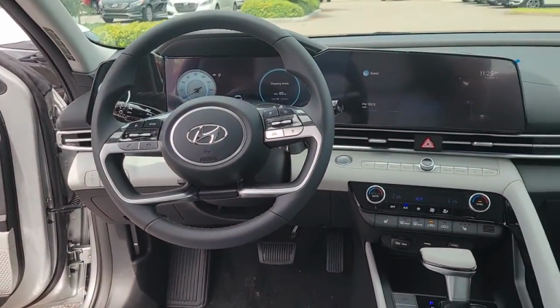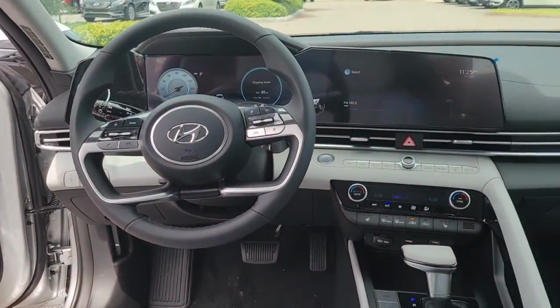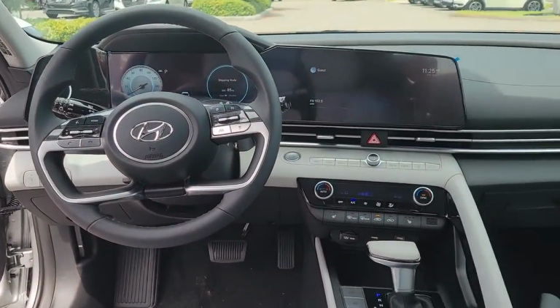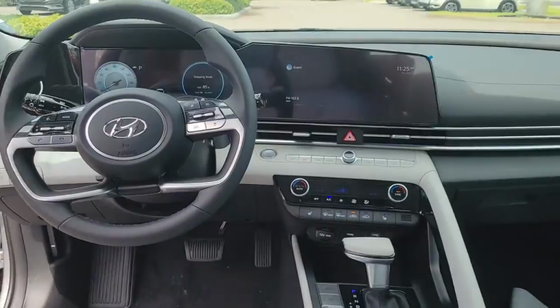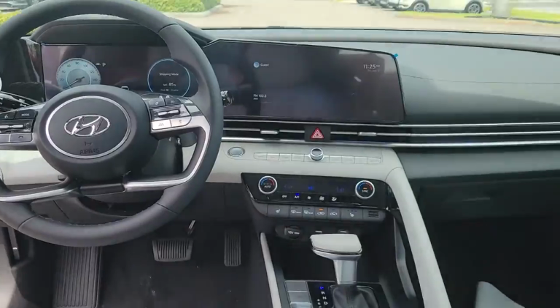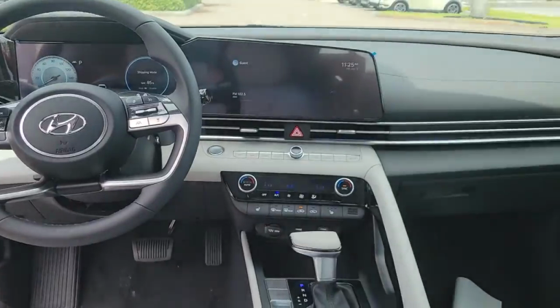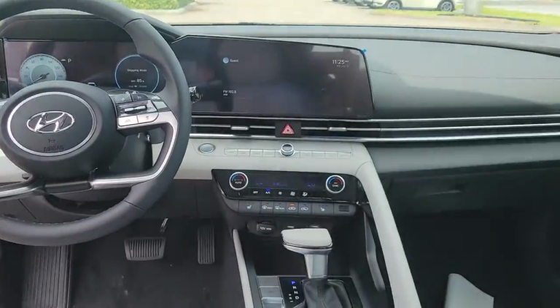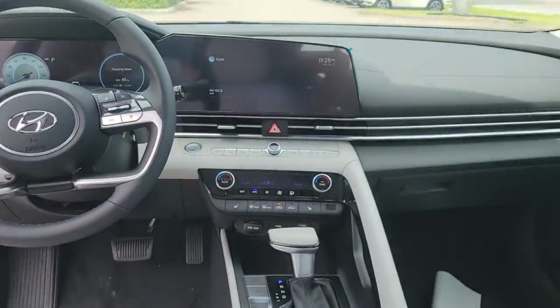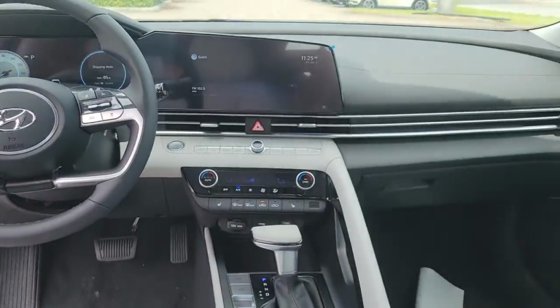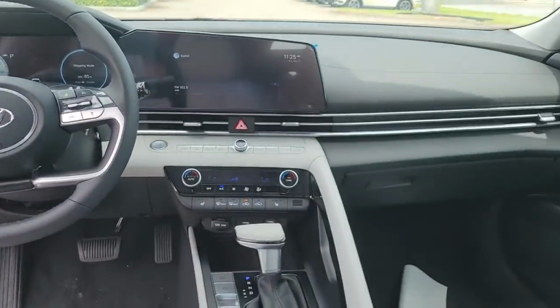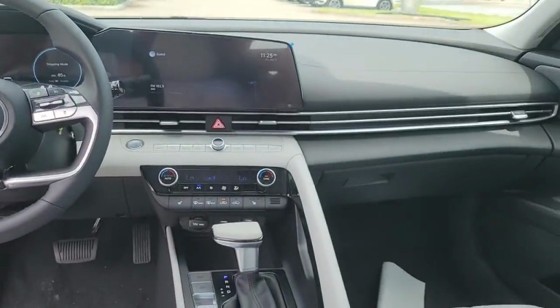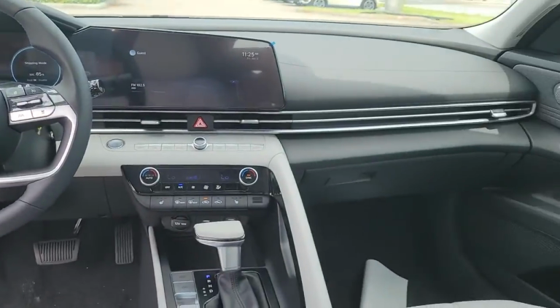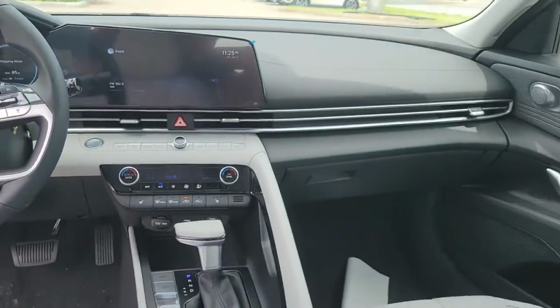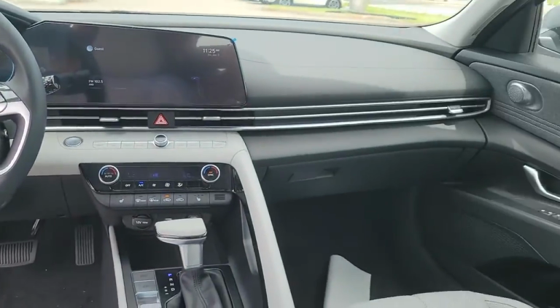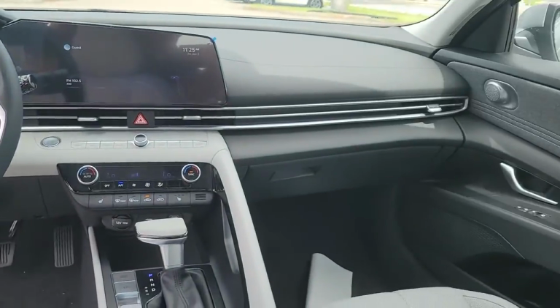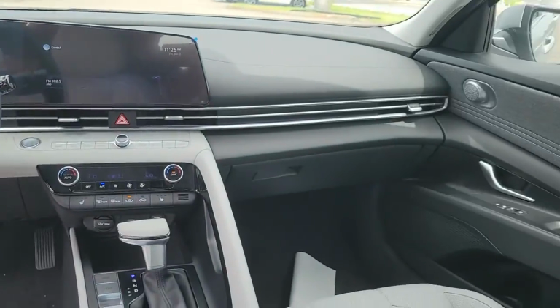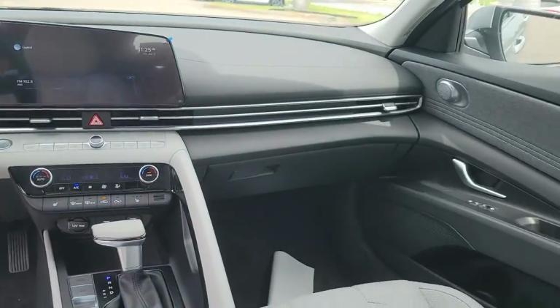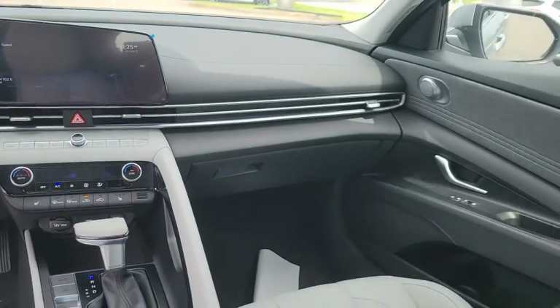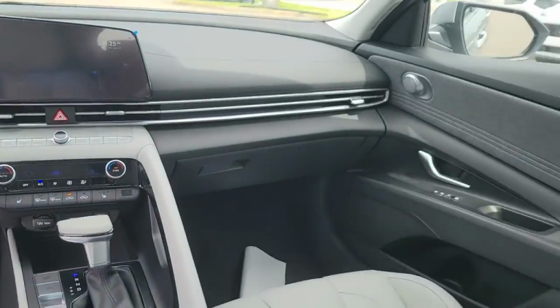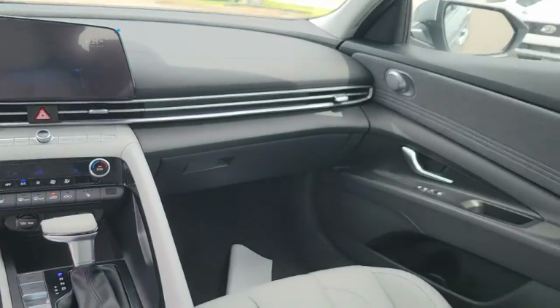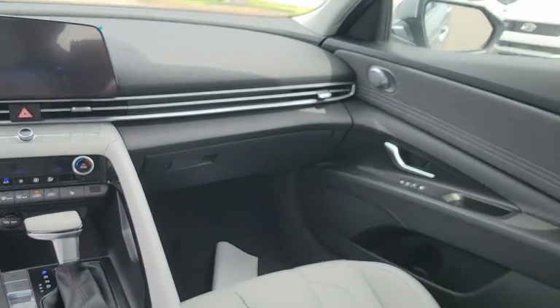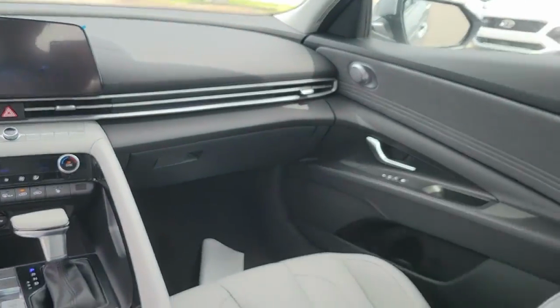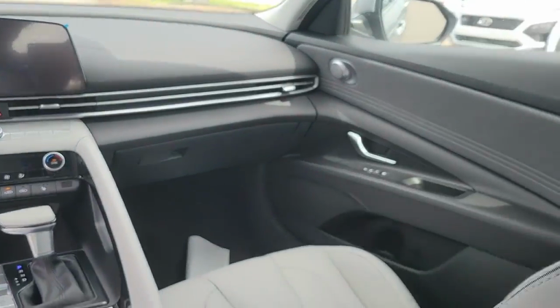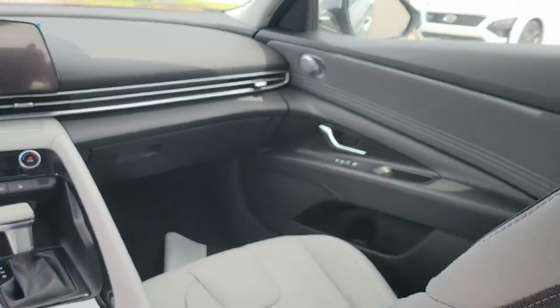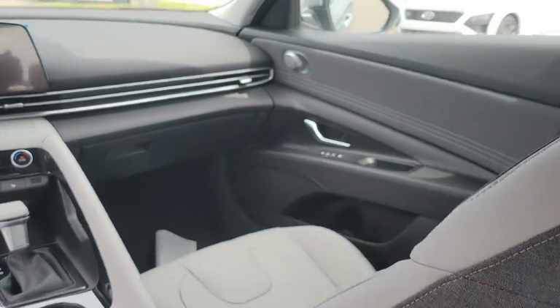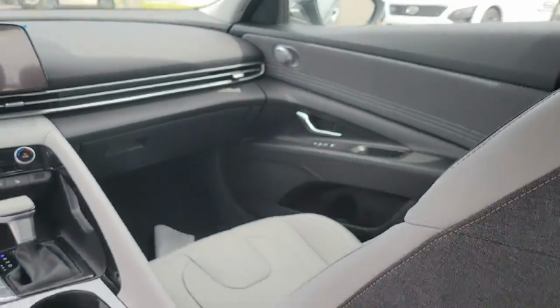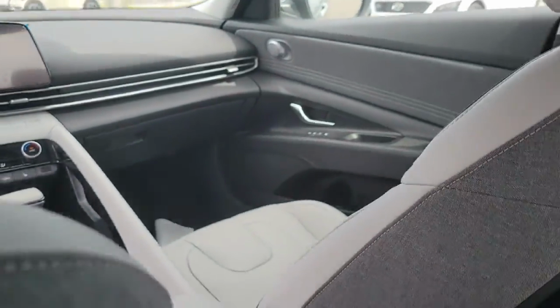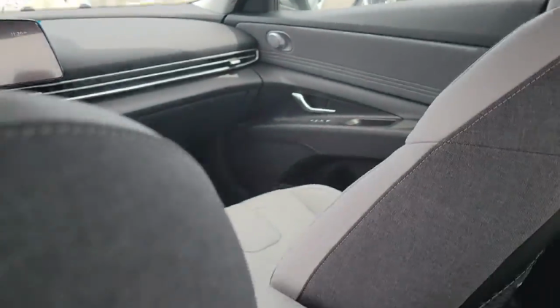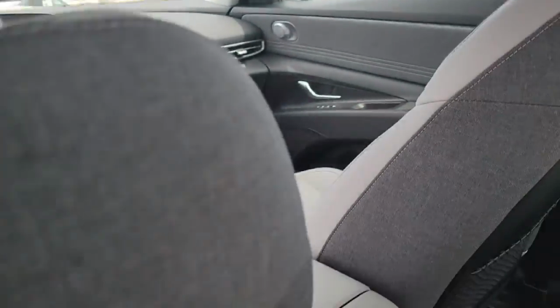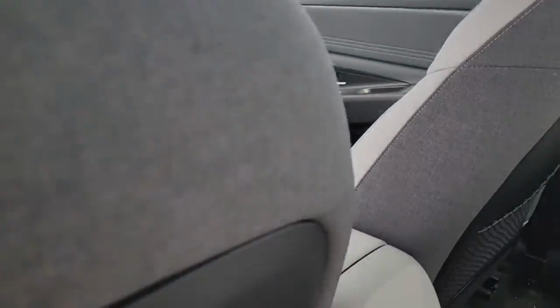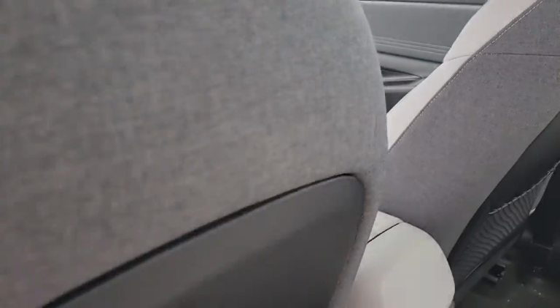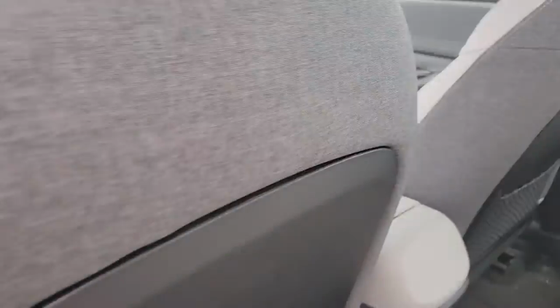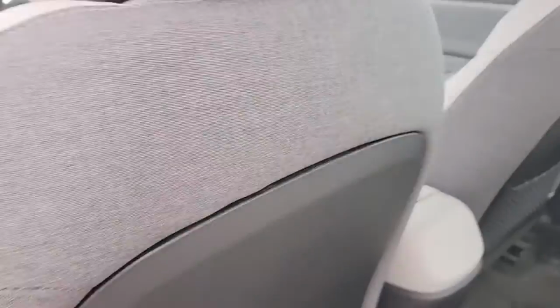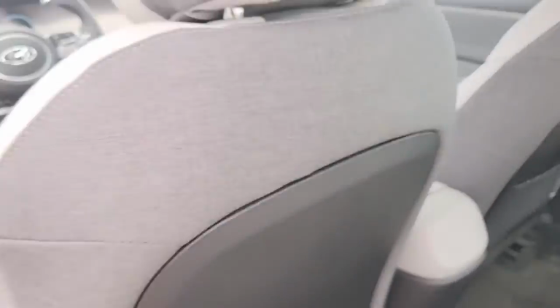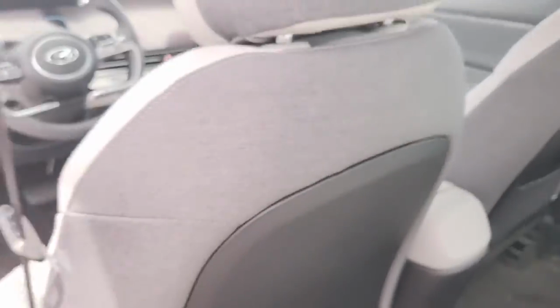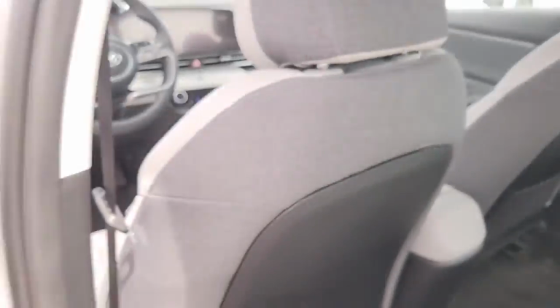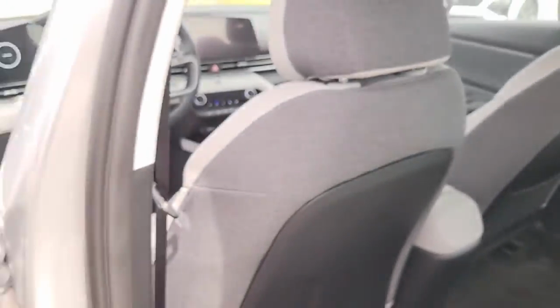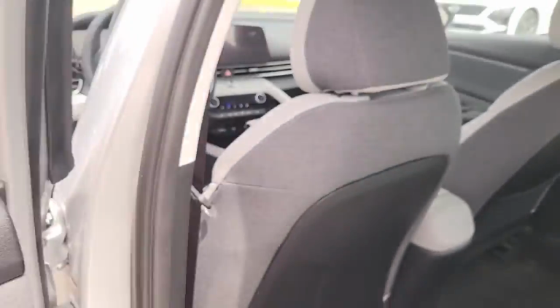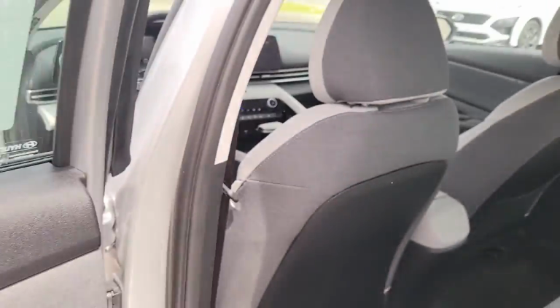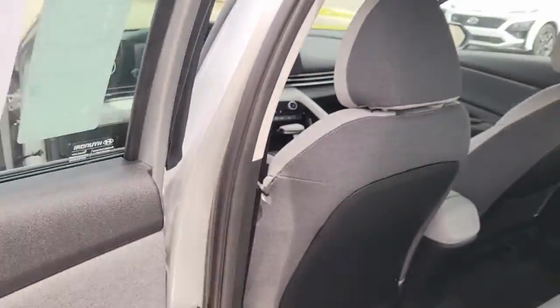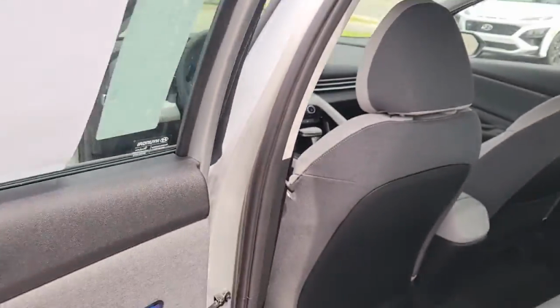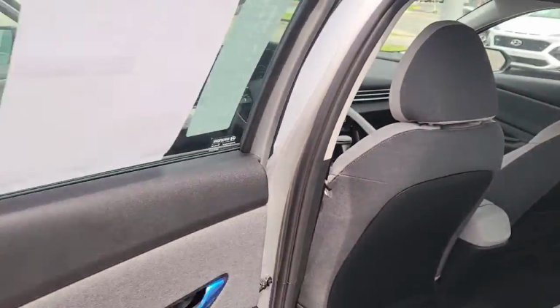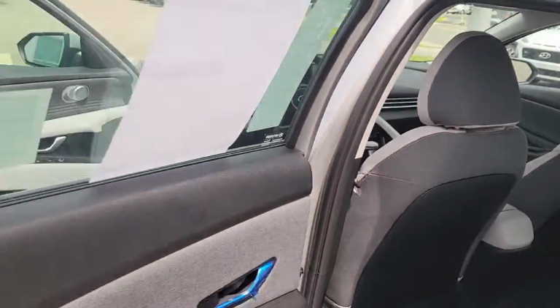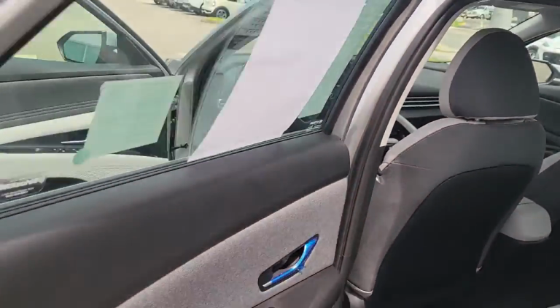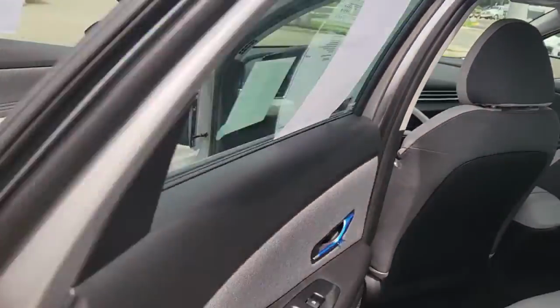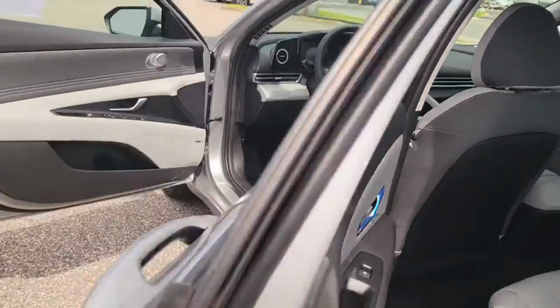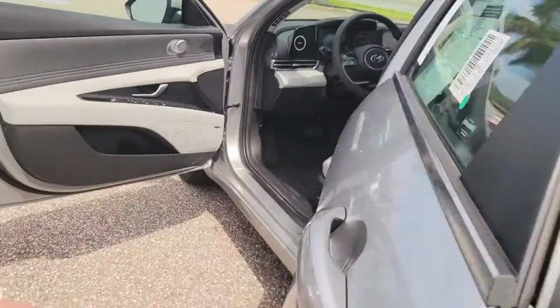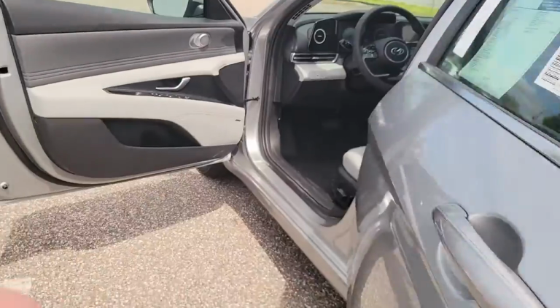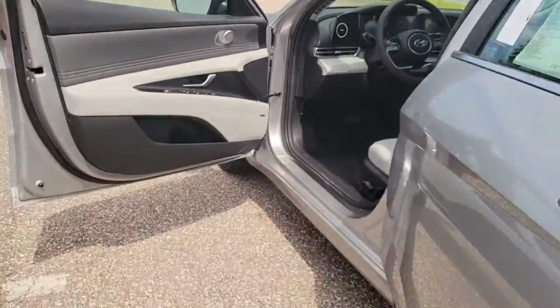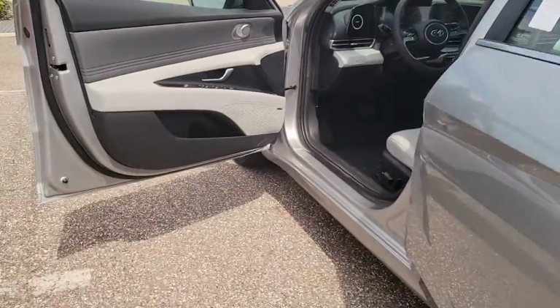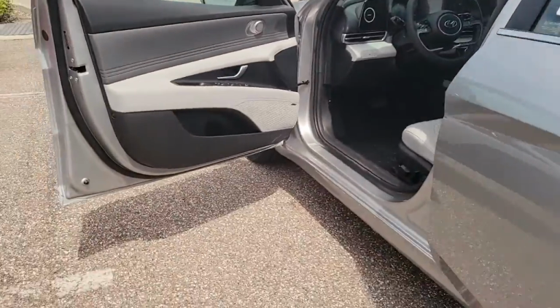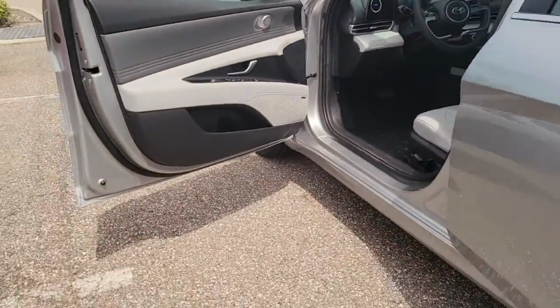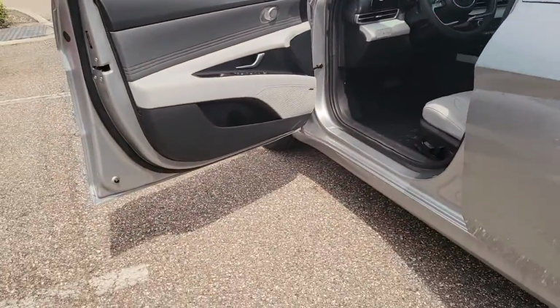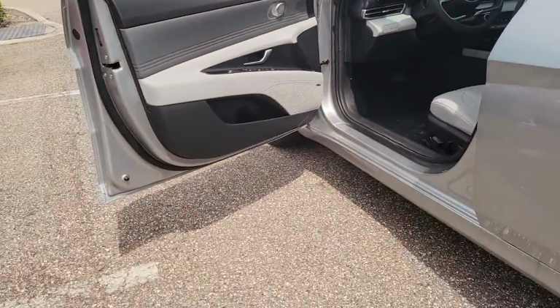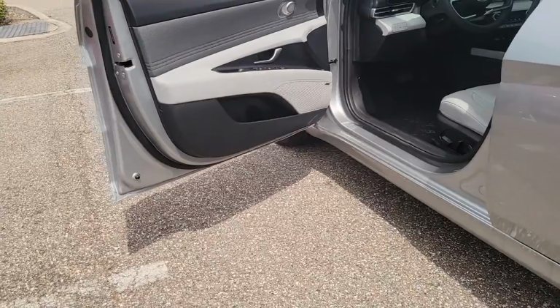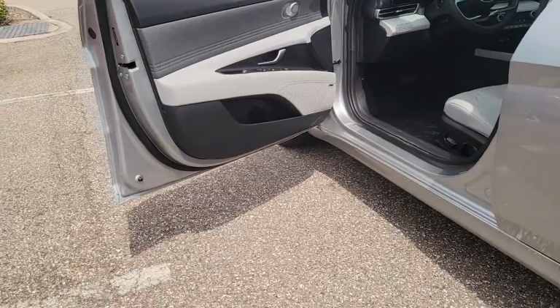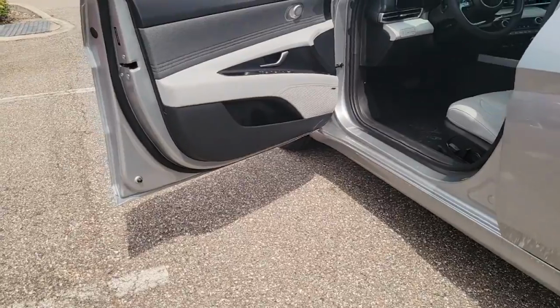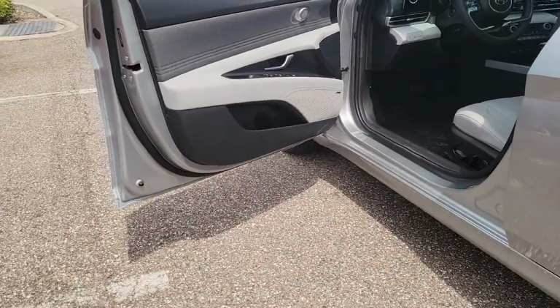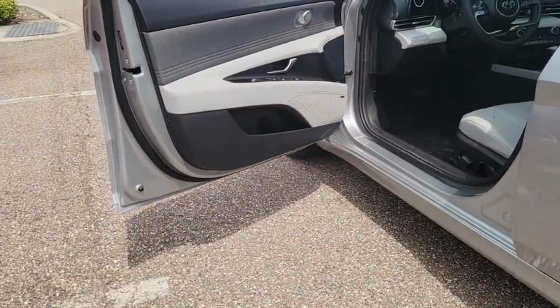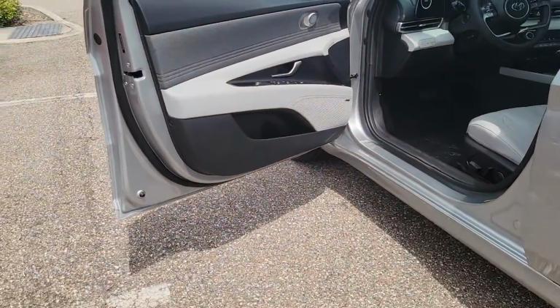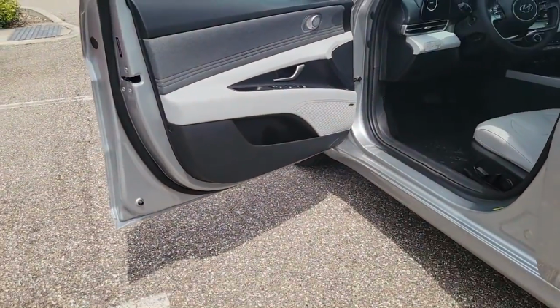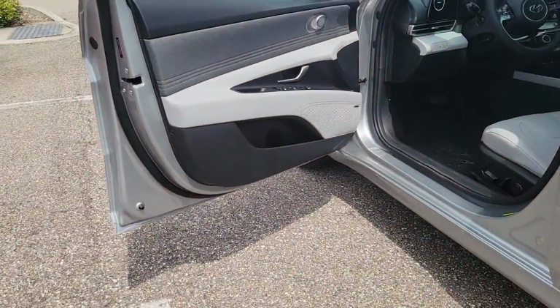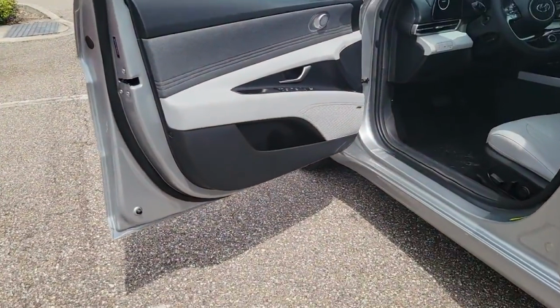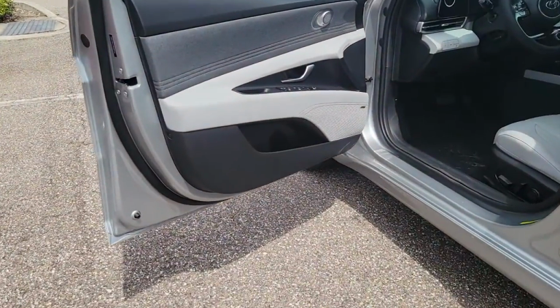Heated Front Seat, Power Driver Seat, Intermittent Wipers, Tire Pressure Monitoring System, Trip Computer.